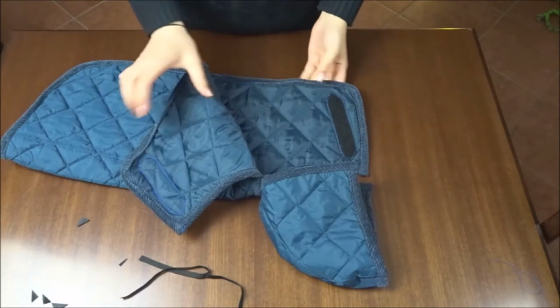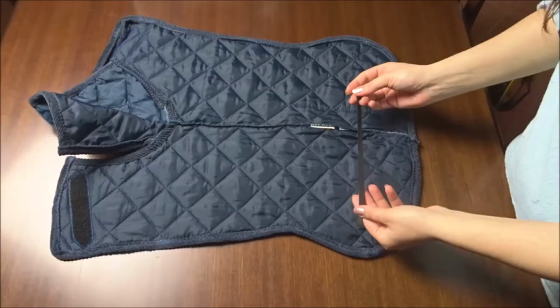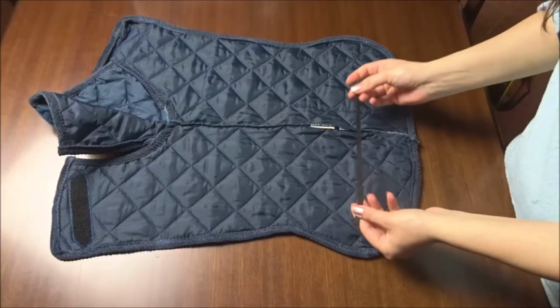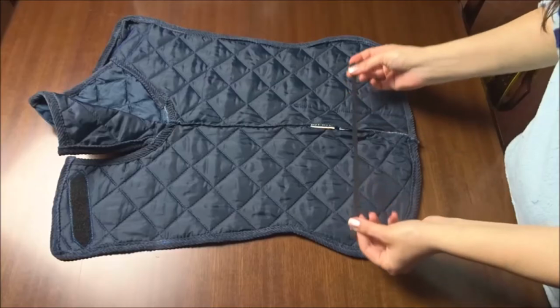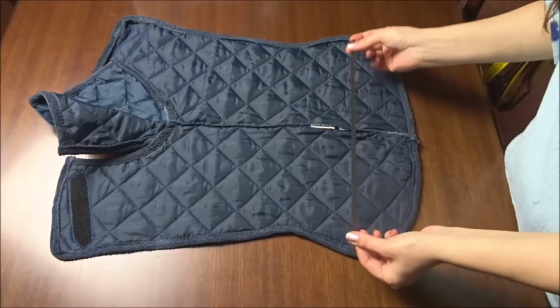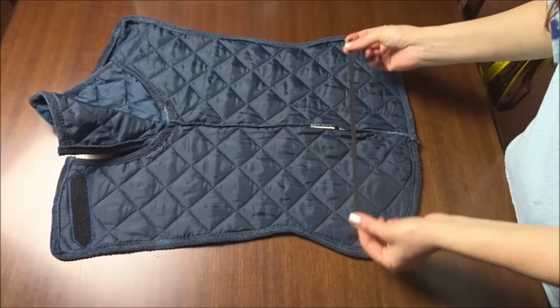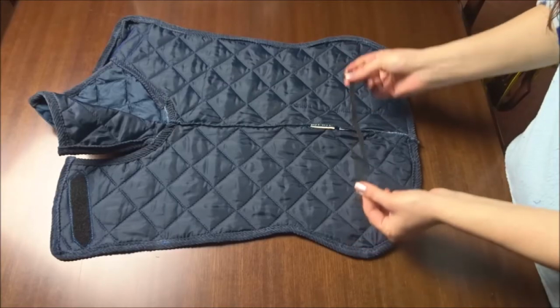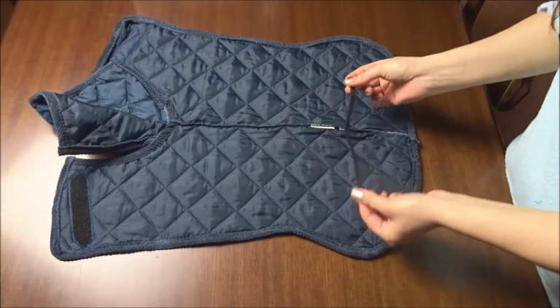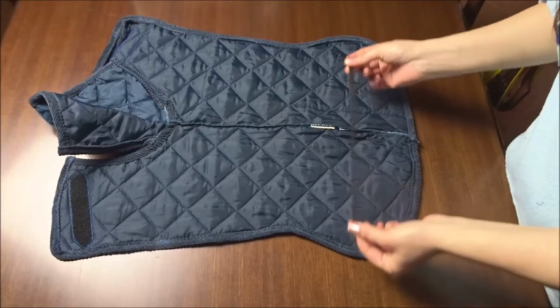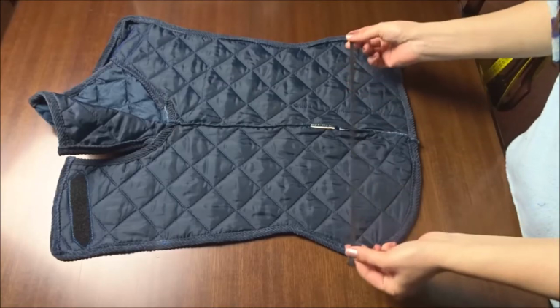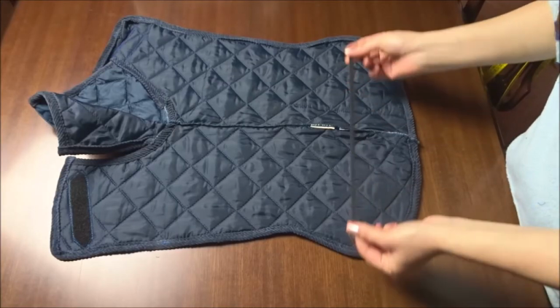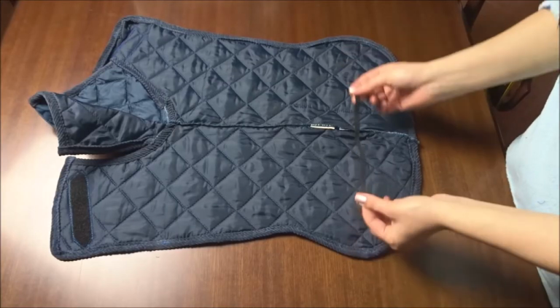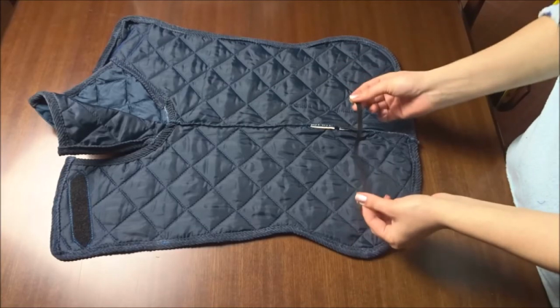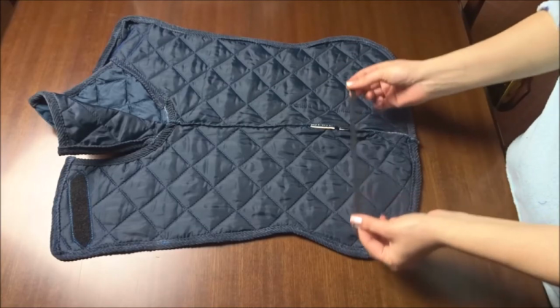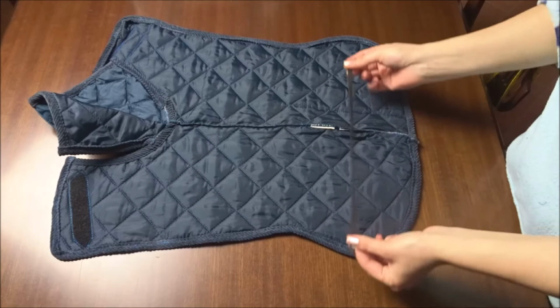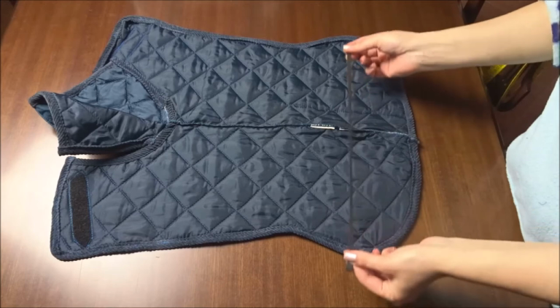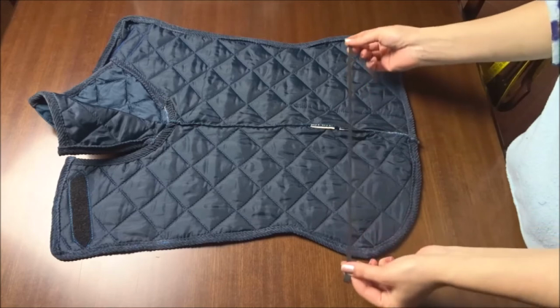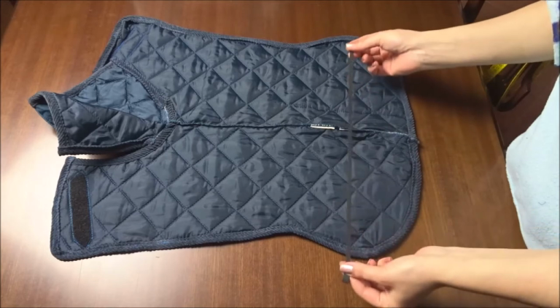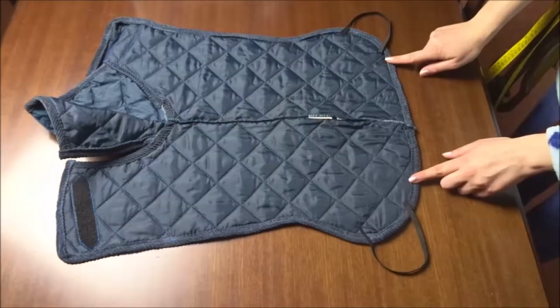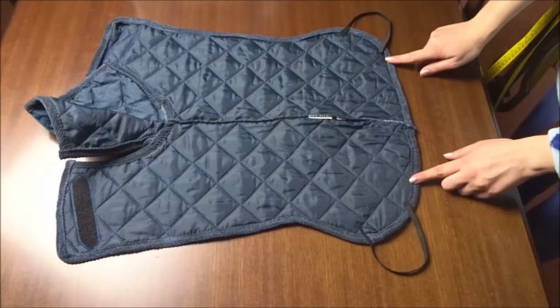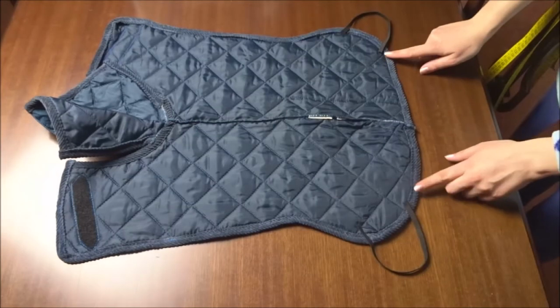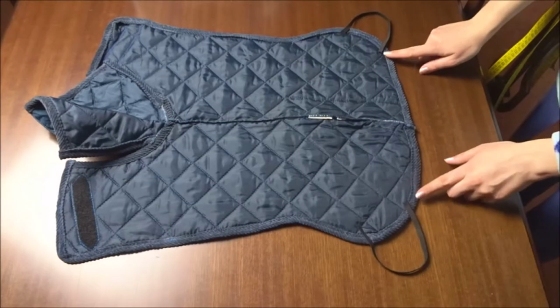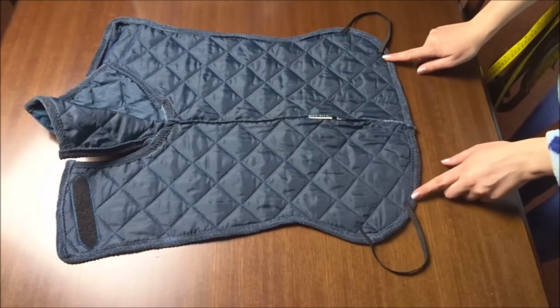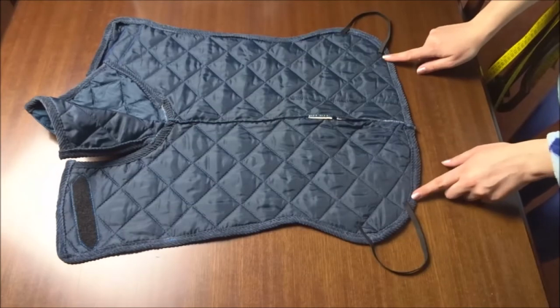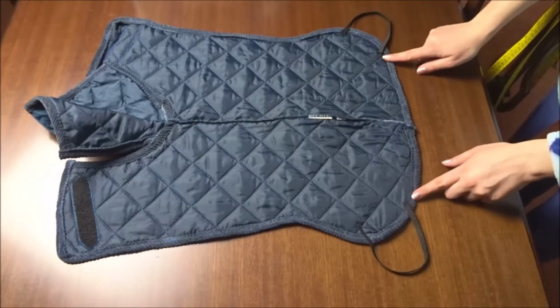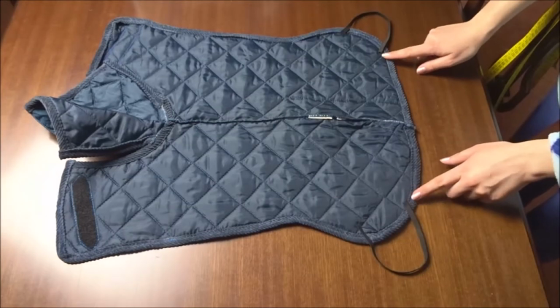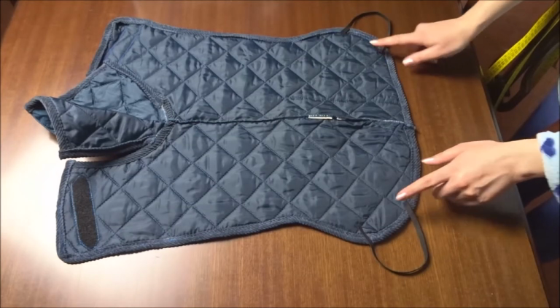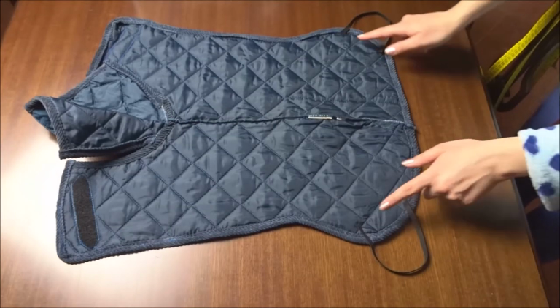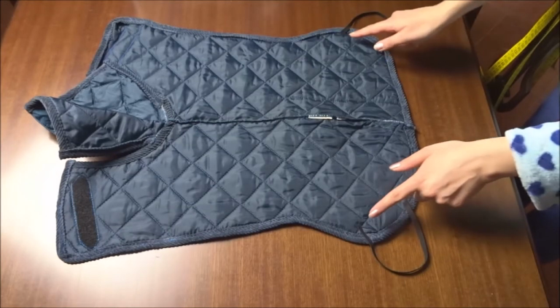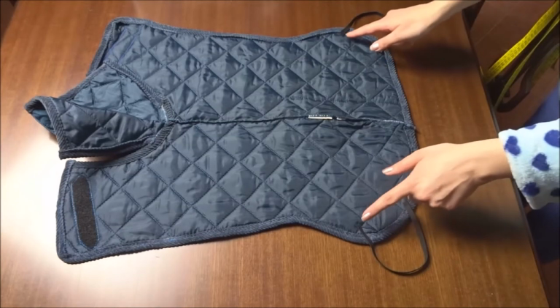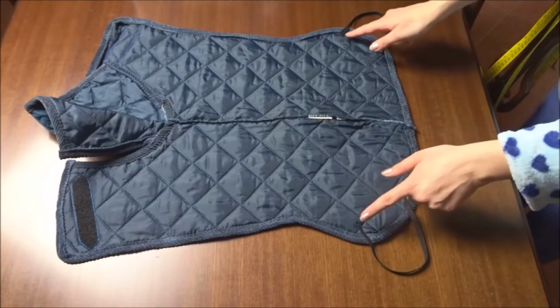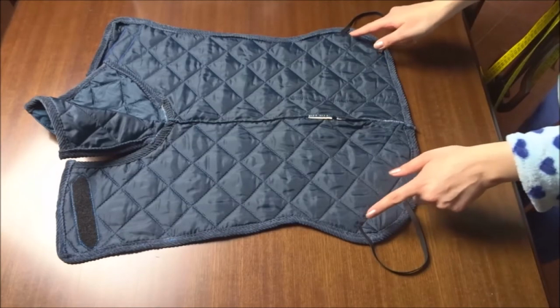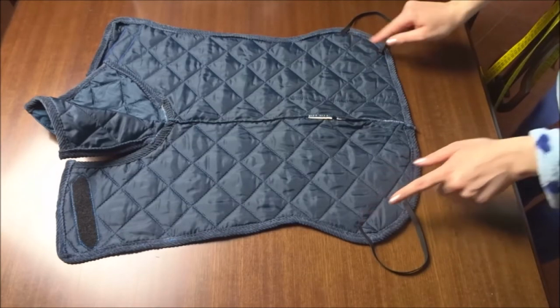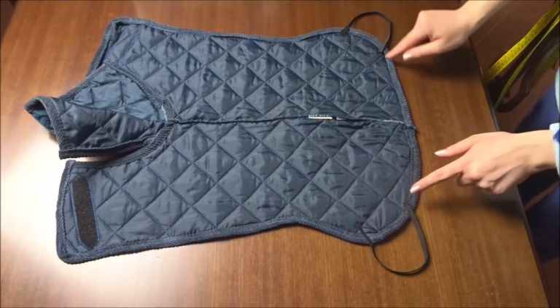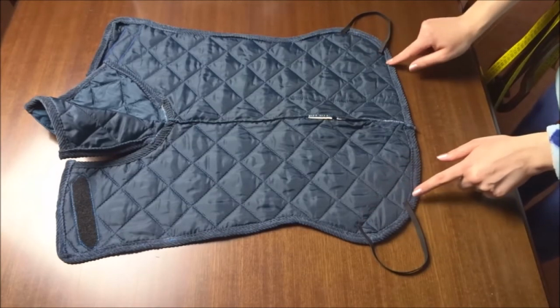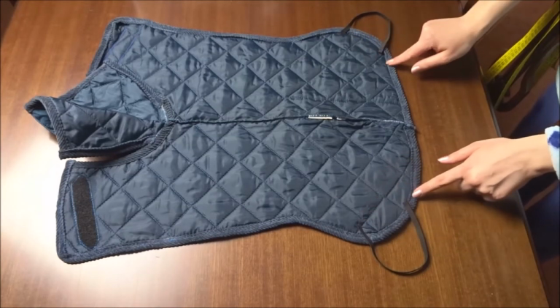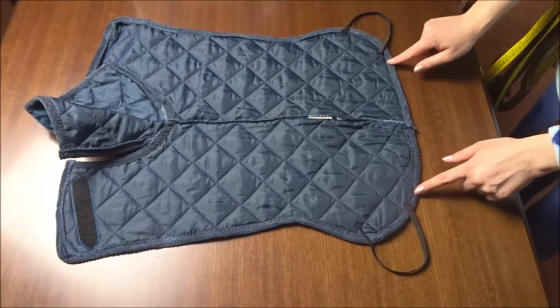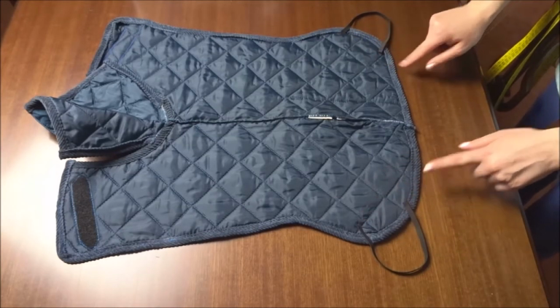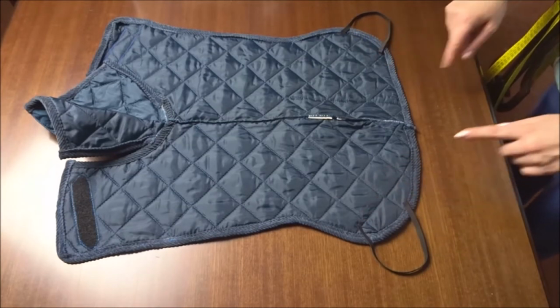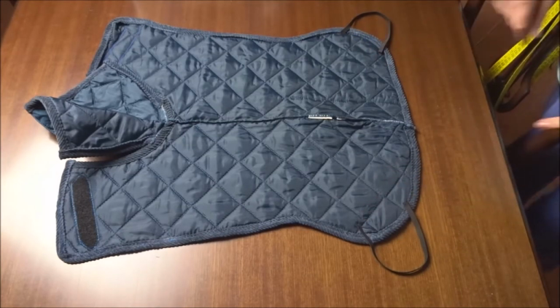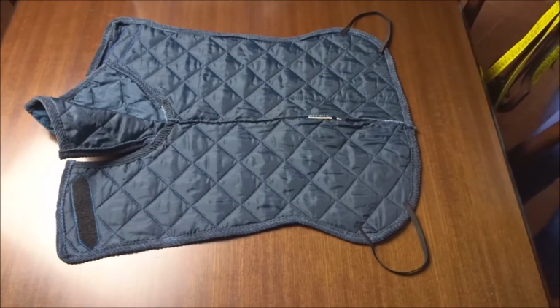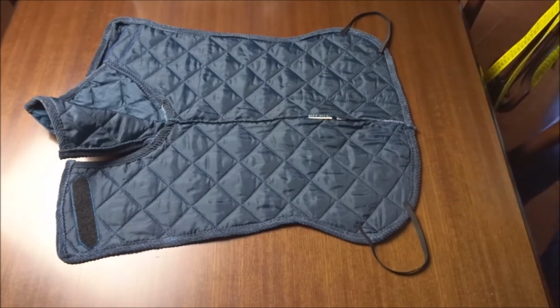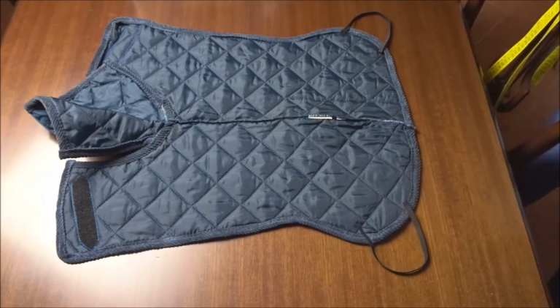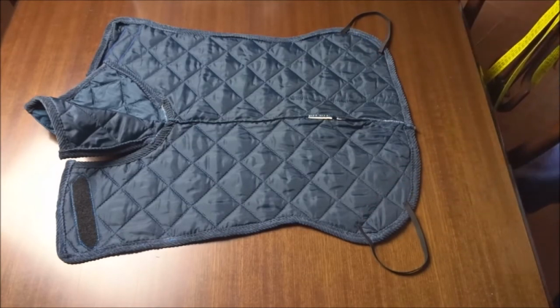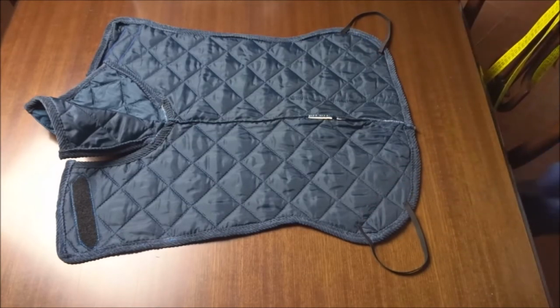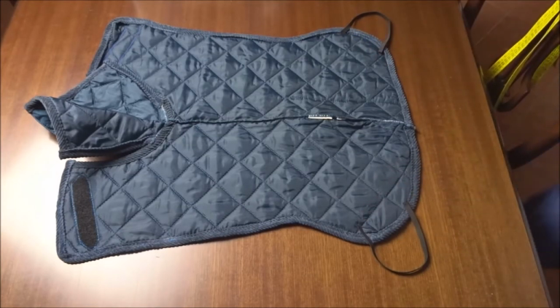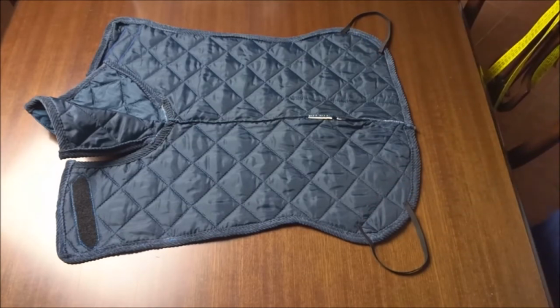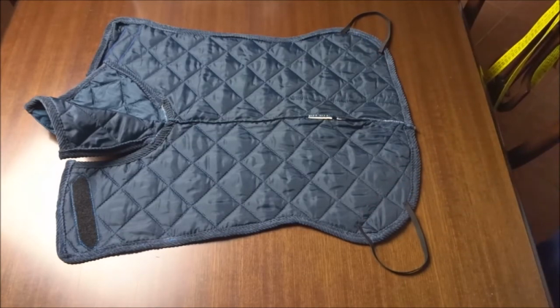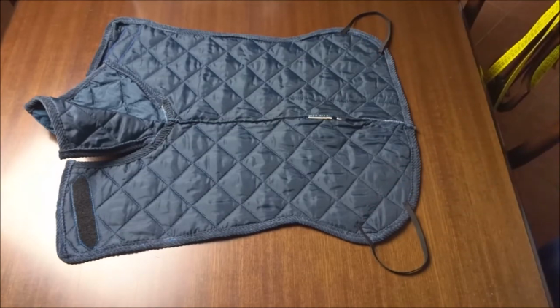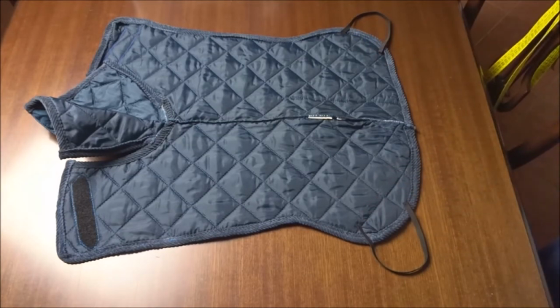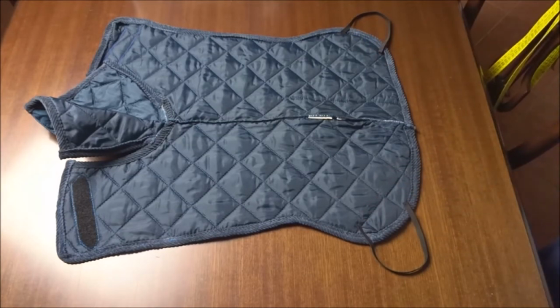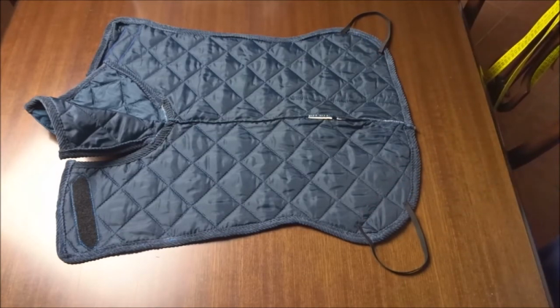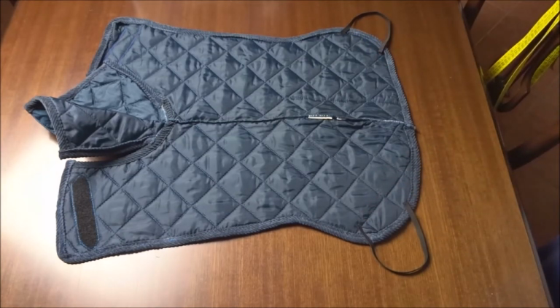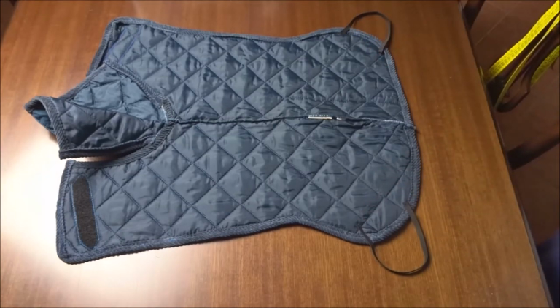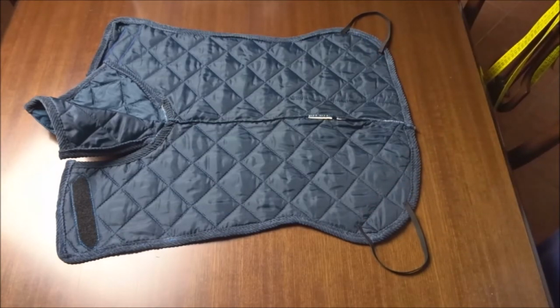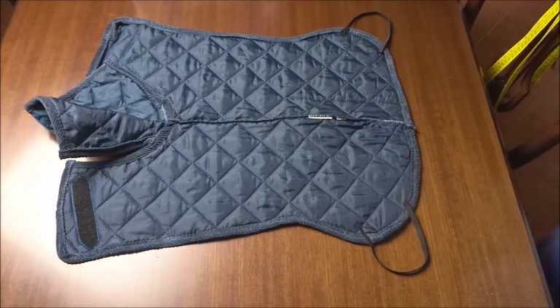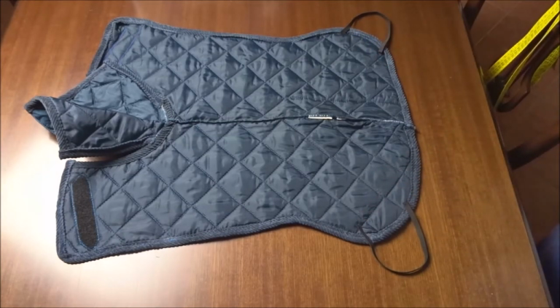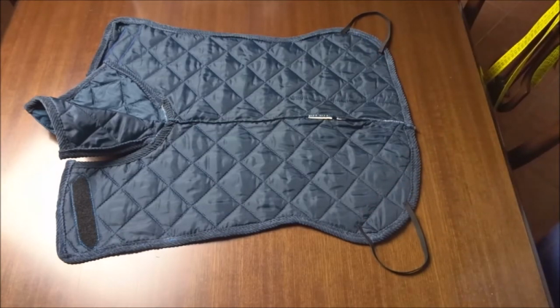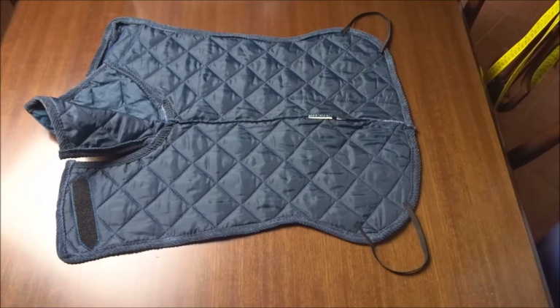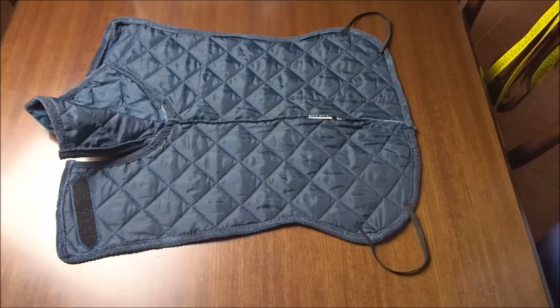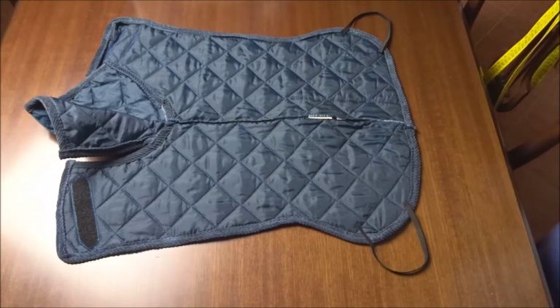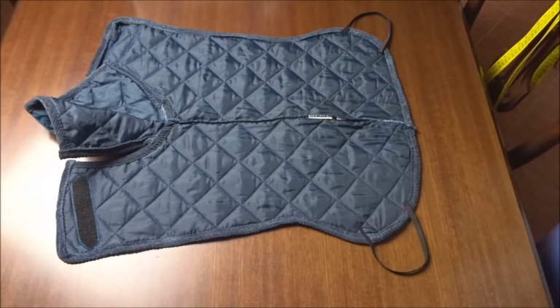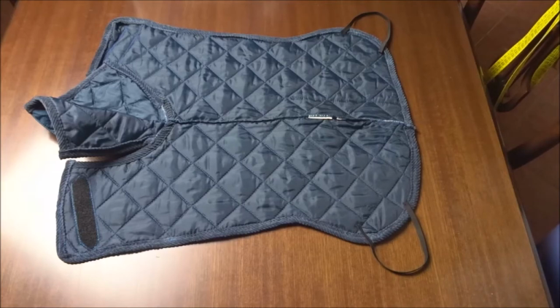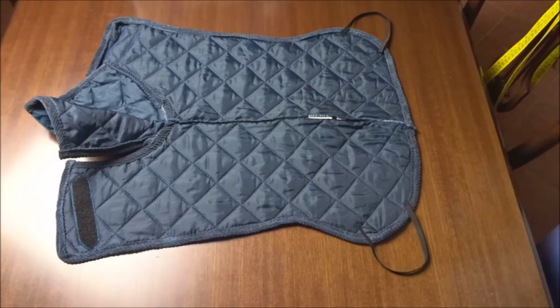To give stability on the back part of the jacket, I'm applying two strips of elastic, big enough to fit the back paws of my dog.